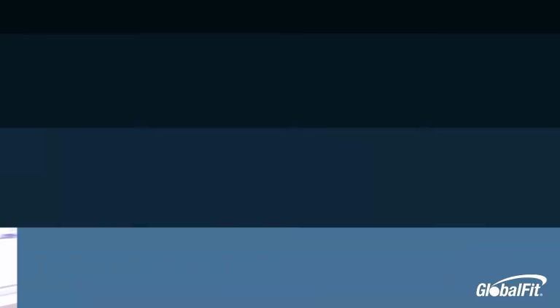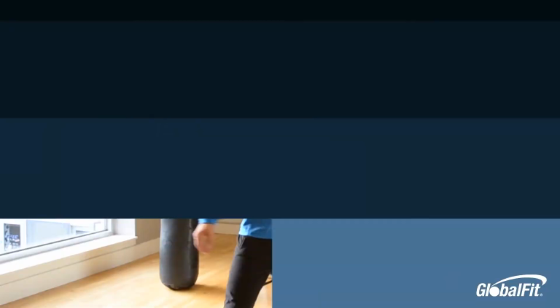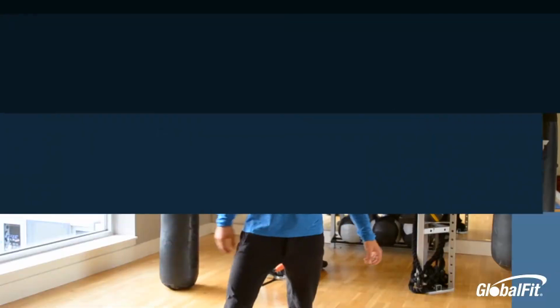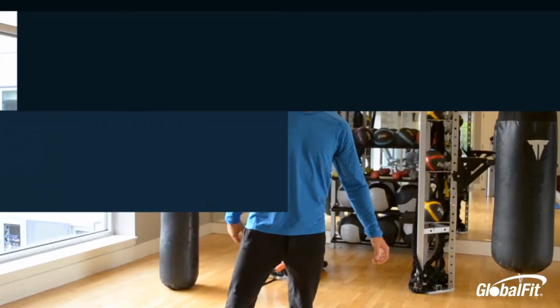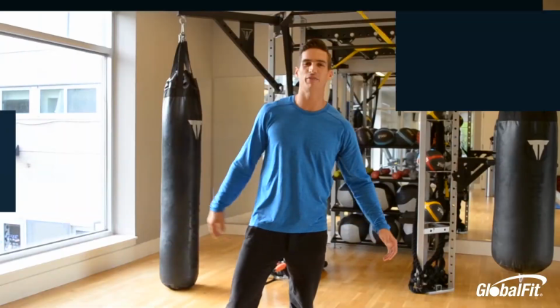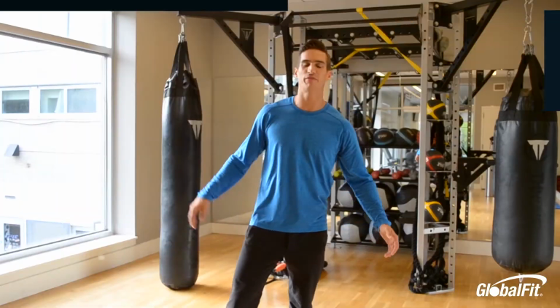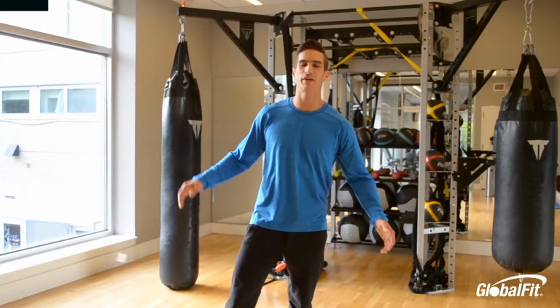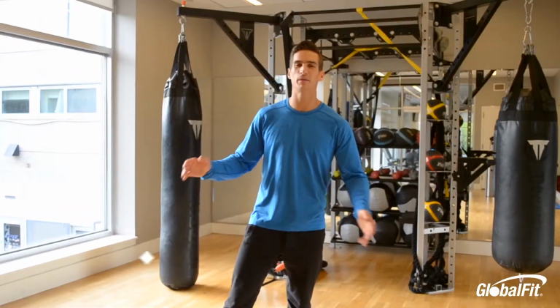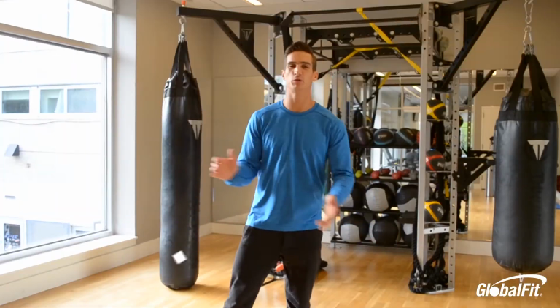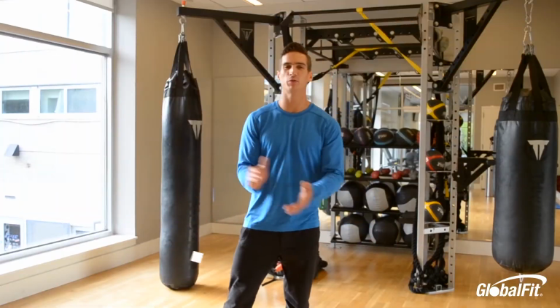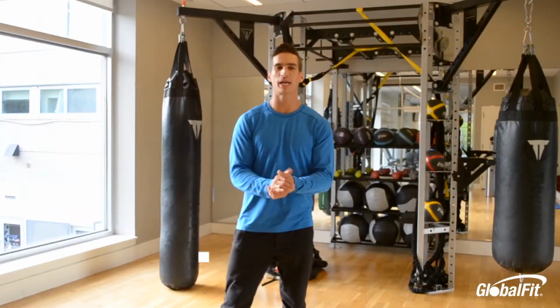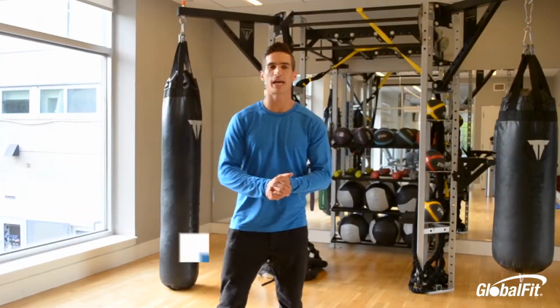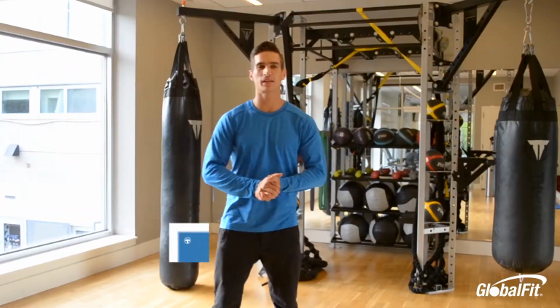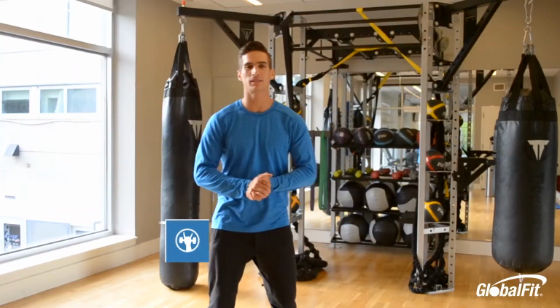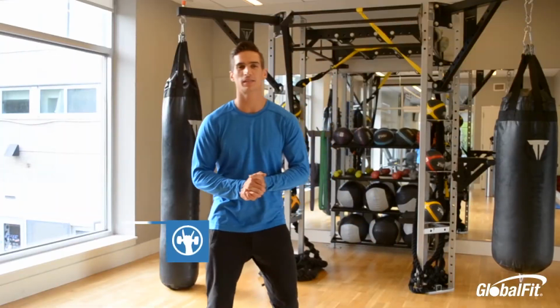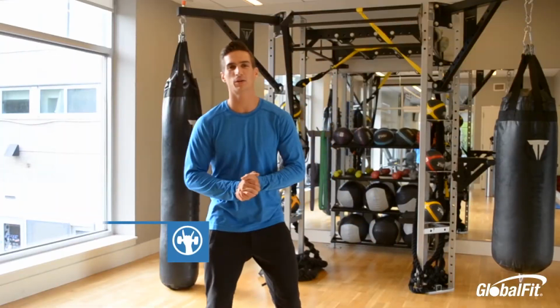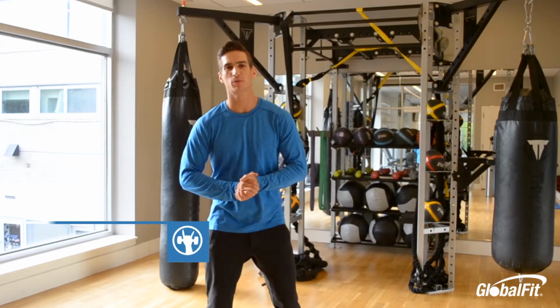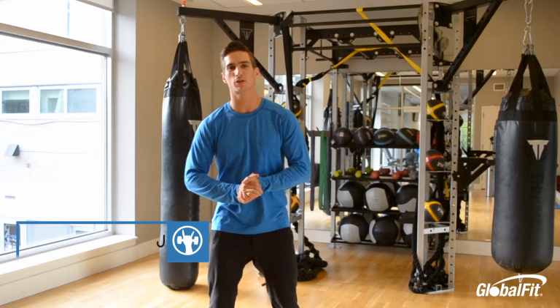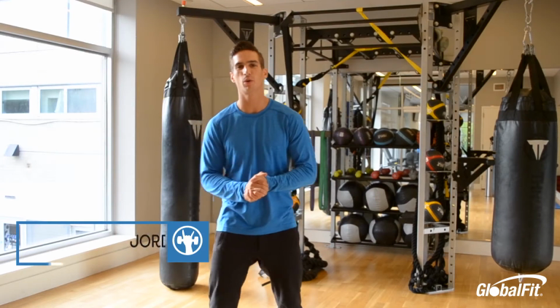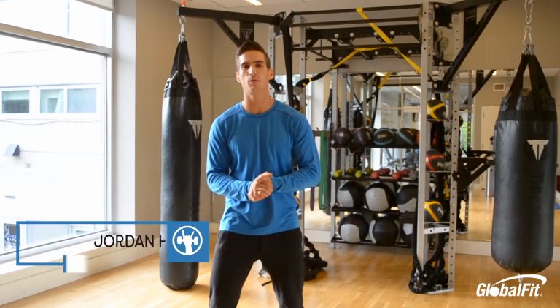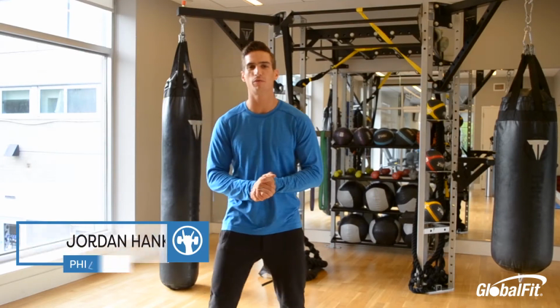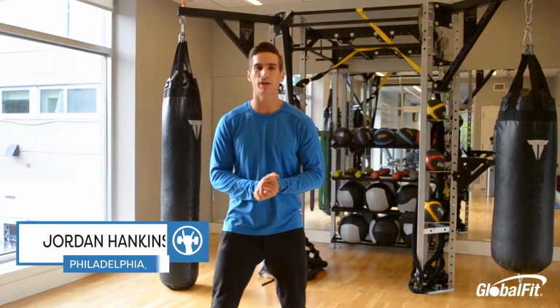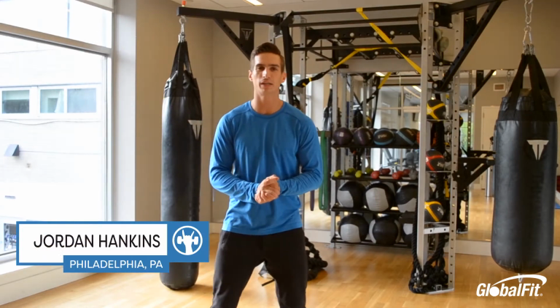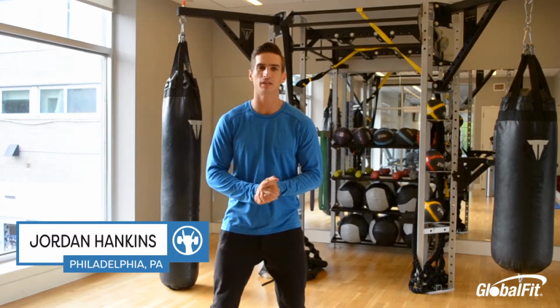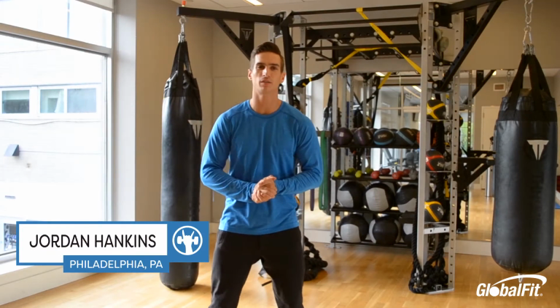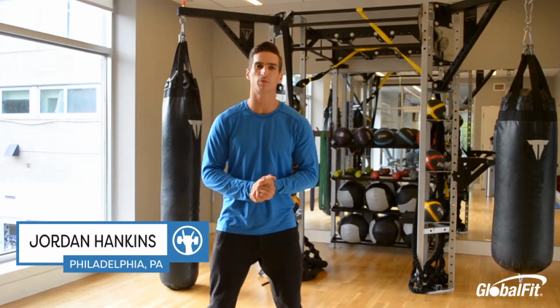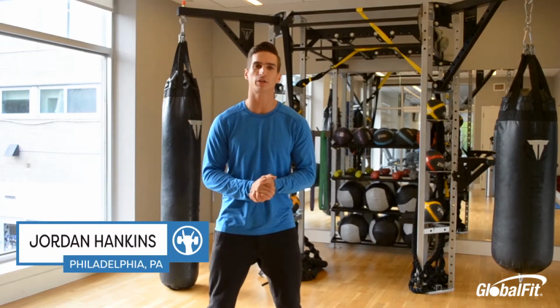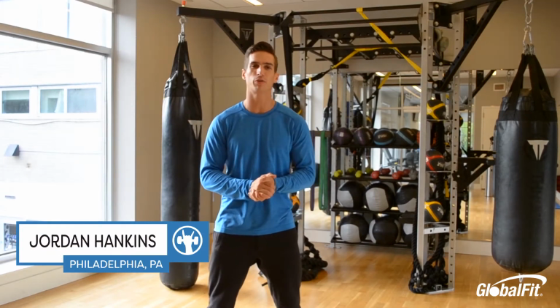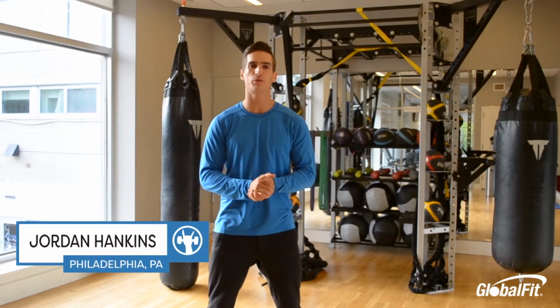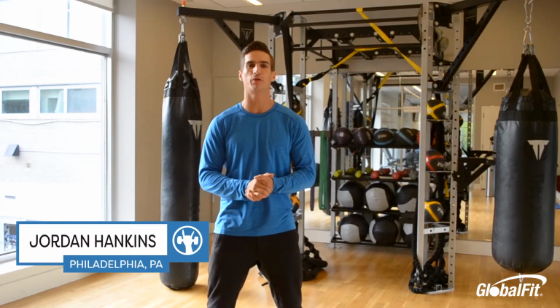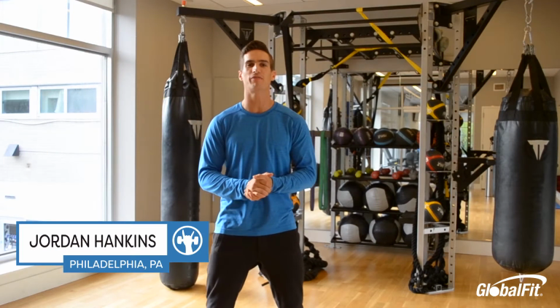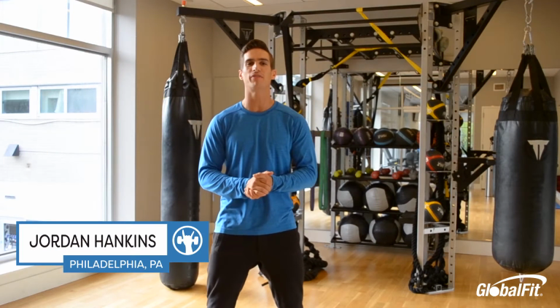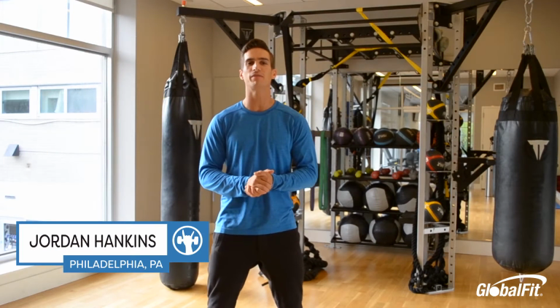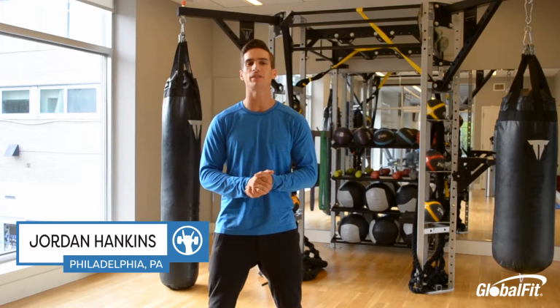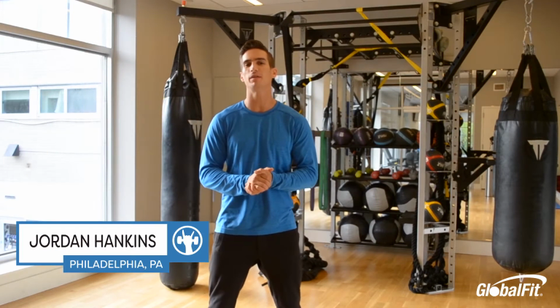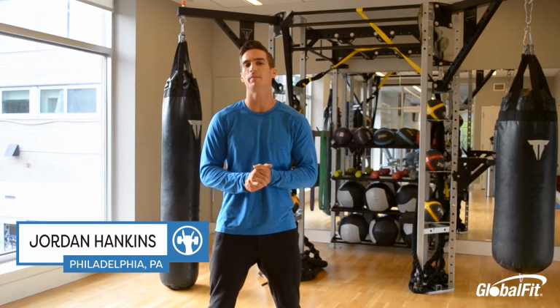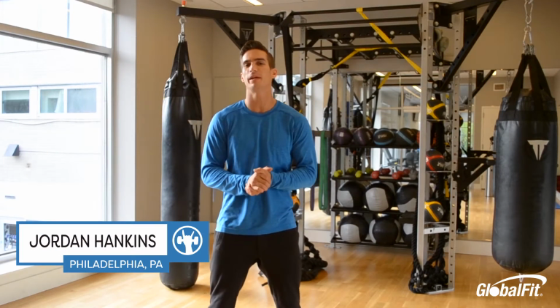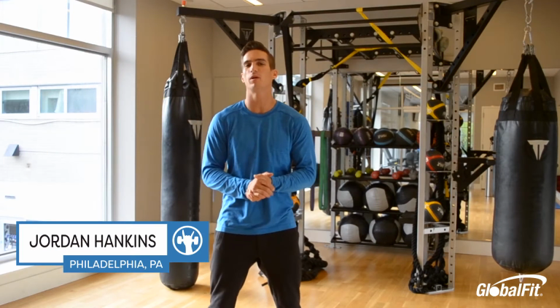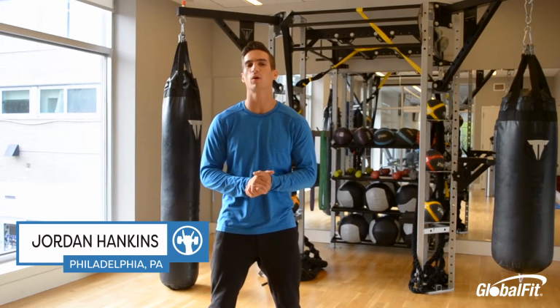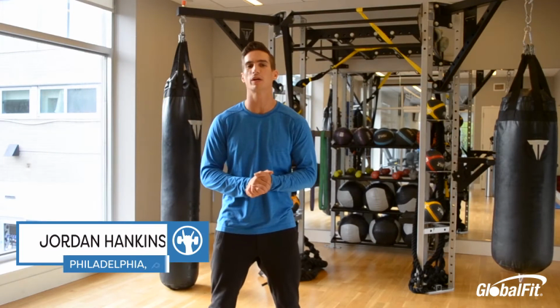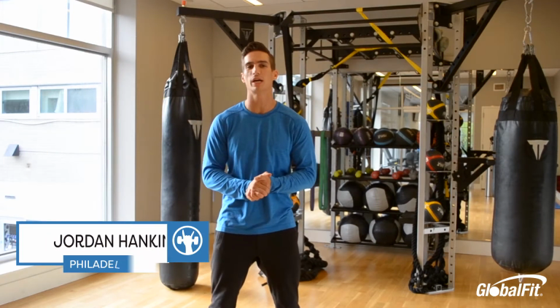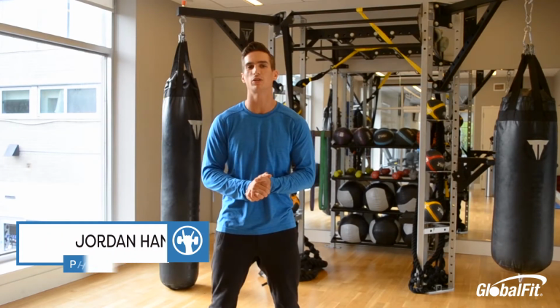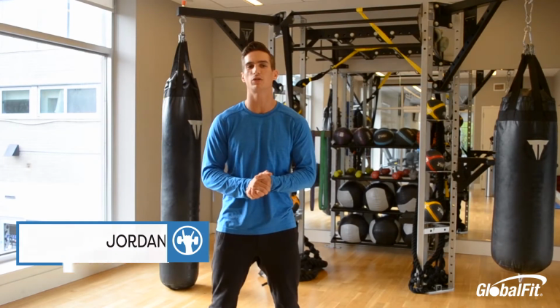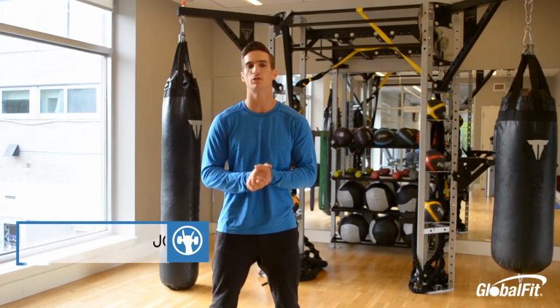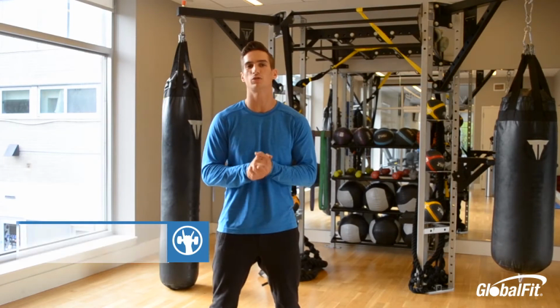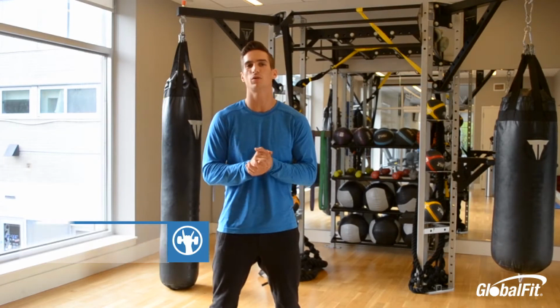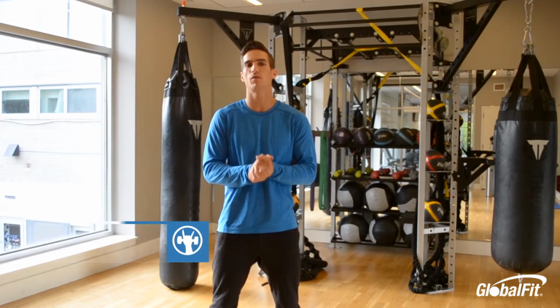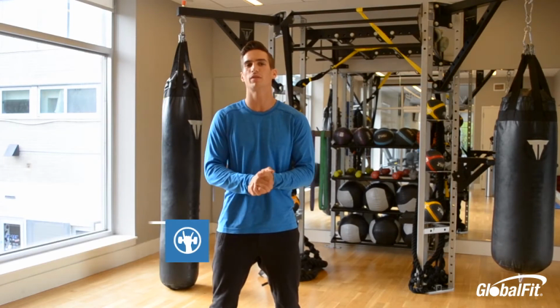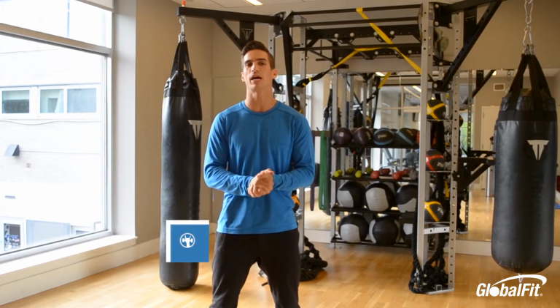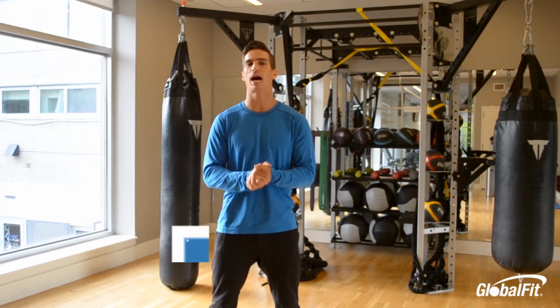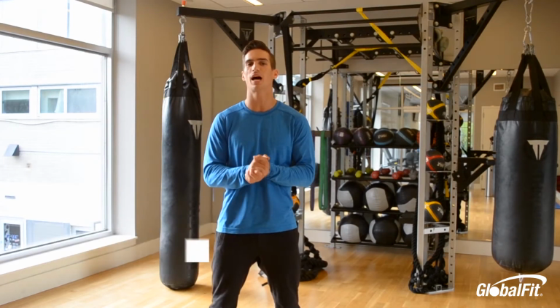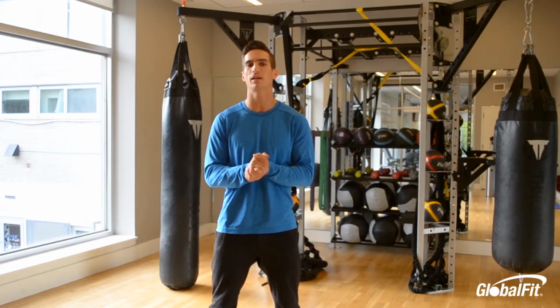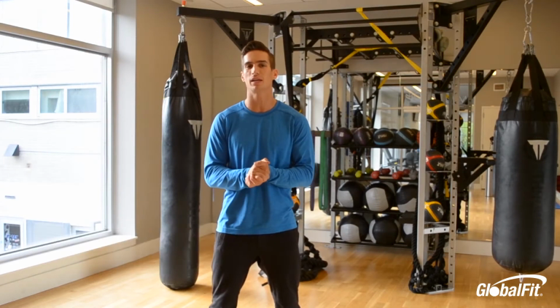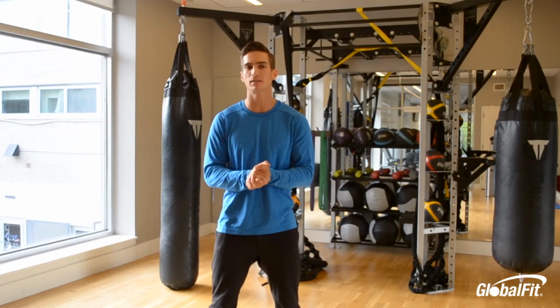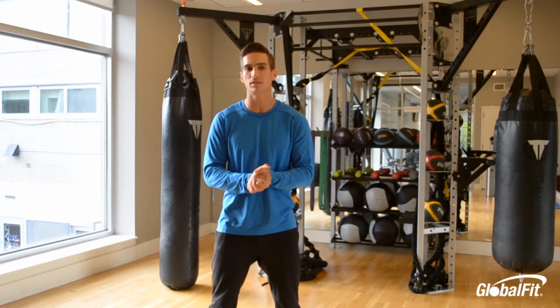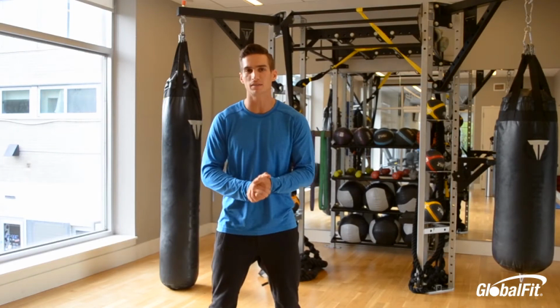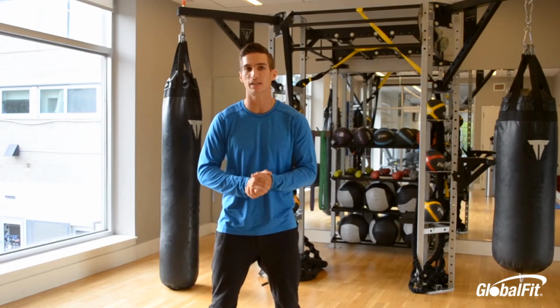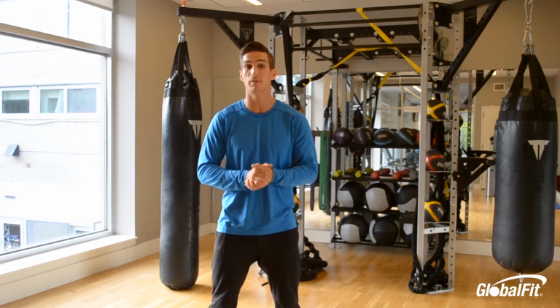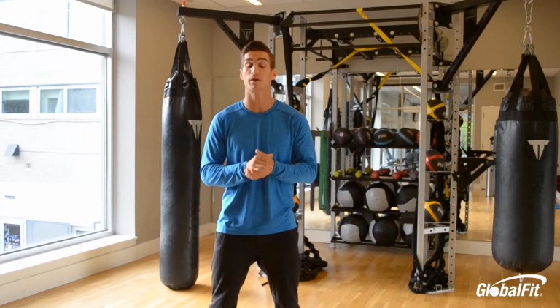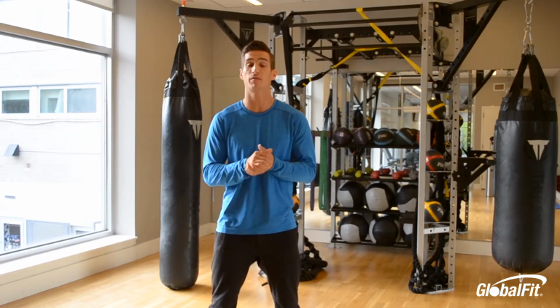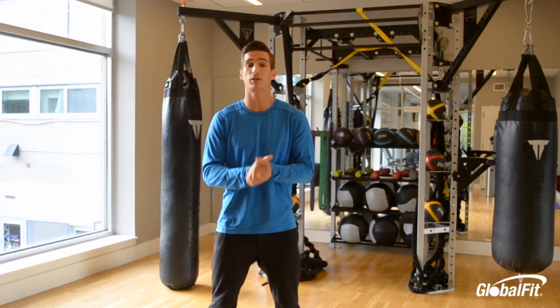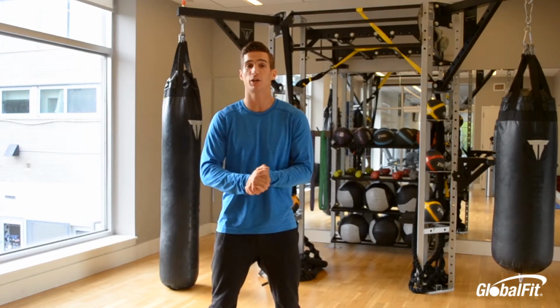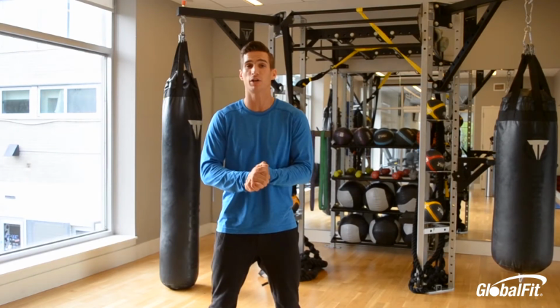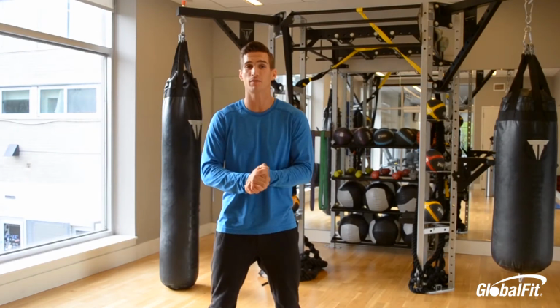Hey Fit Fam, Jordan Hengitz here with Global Fit to bring you through a 15-minute workout you can do over the holidays to stay above the curve.